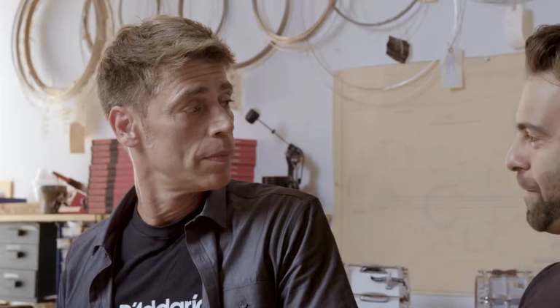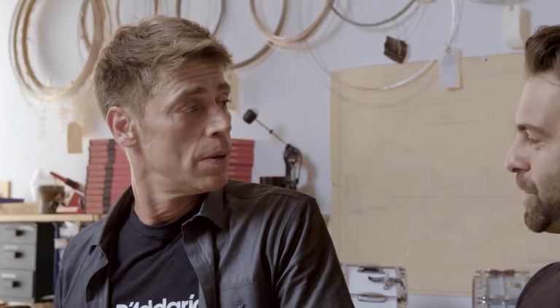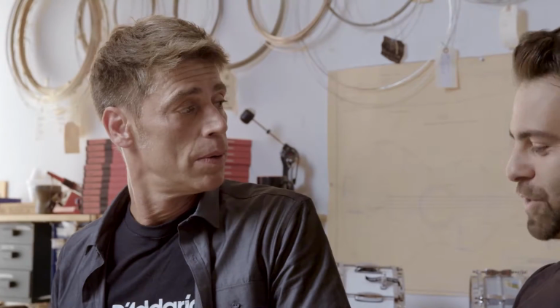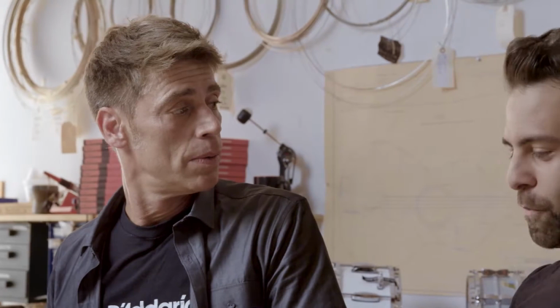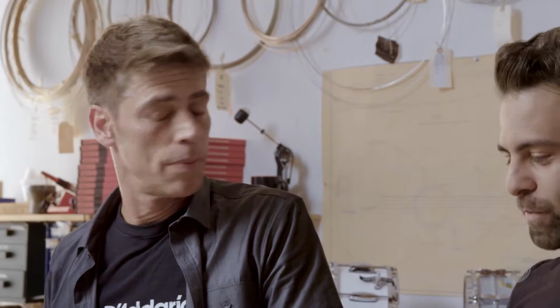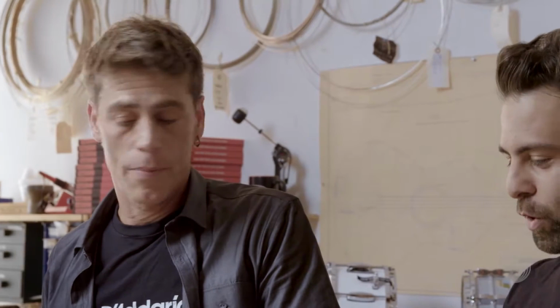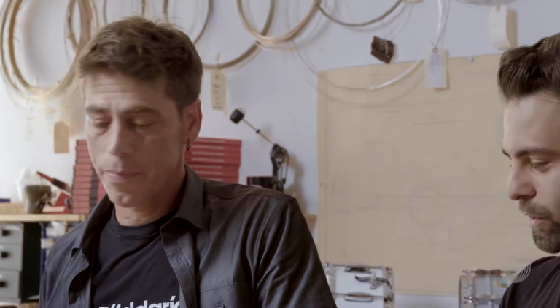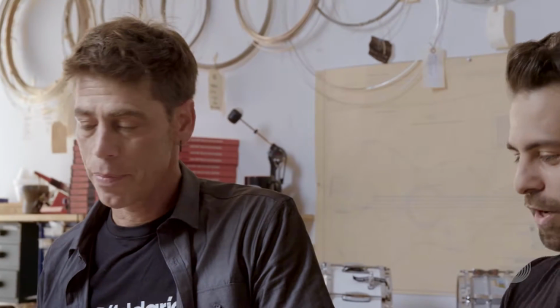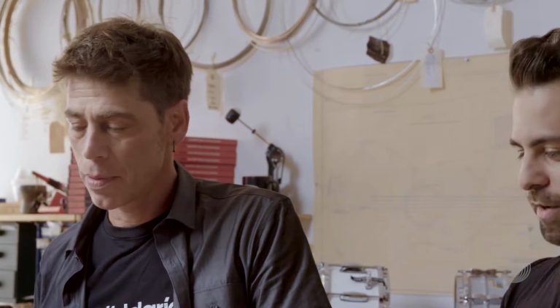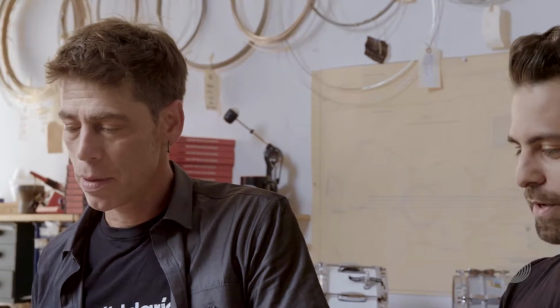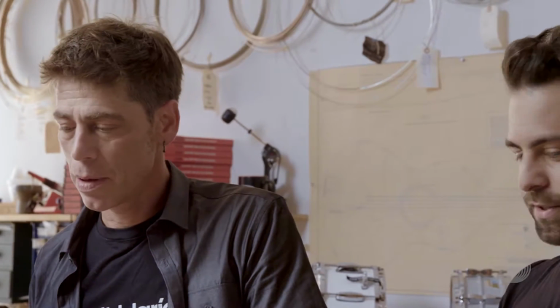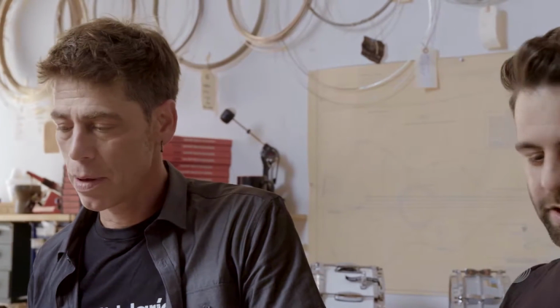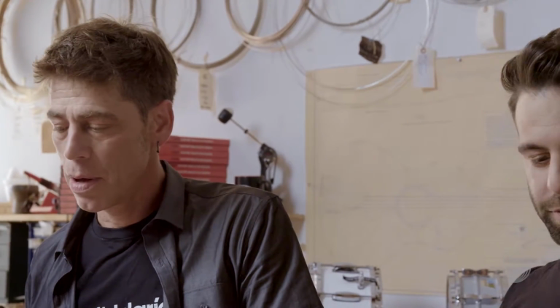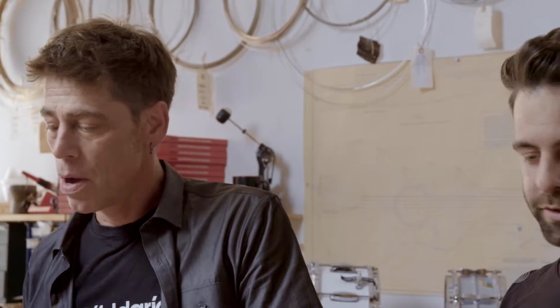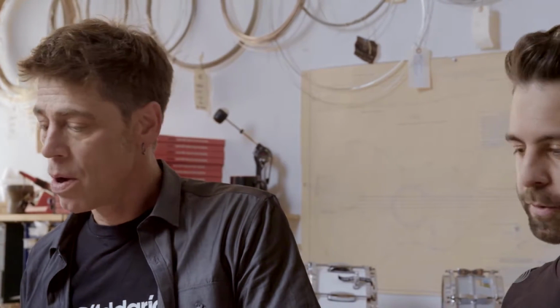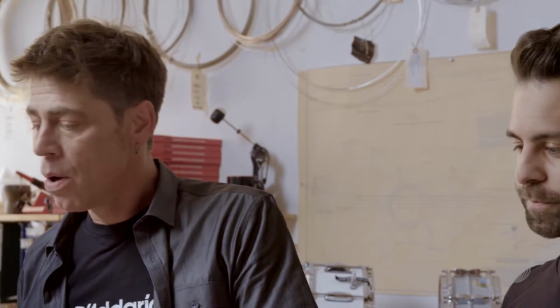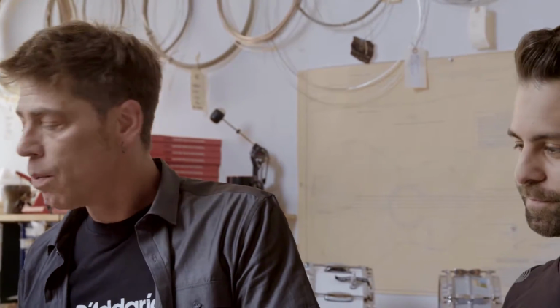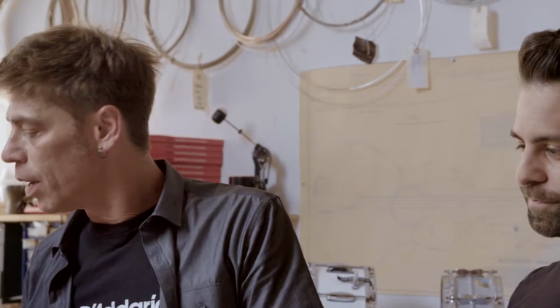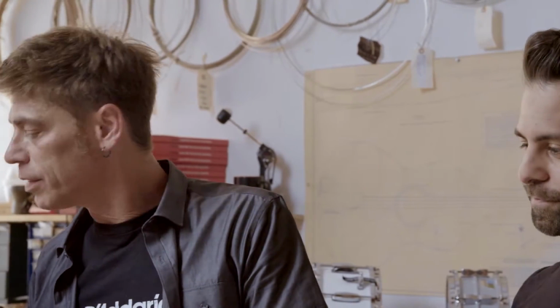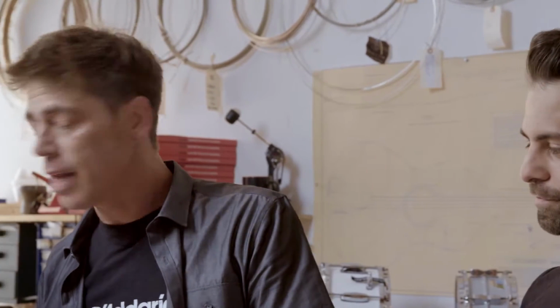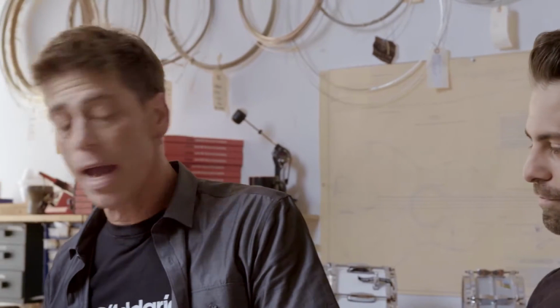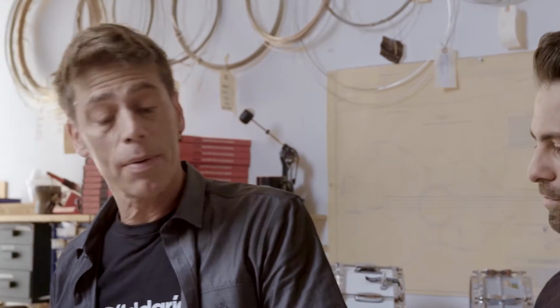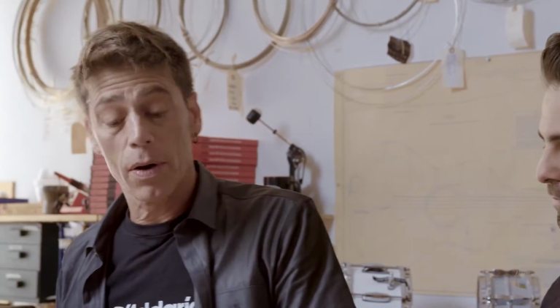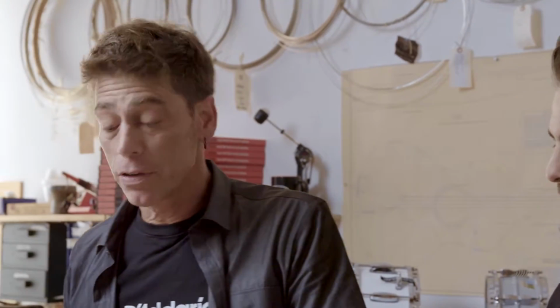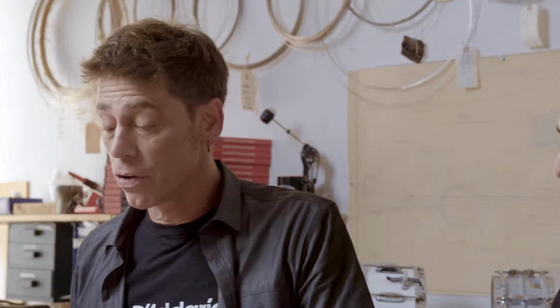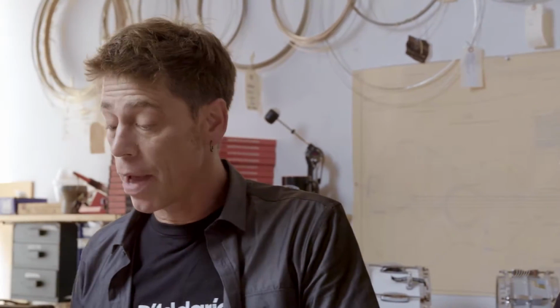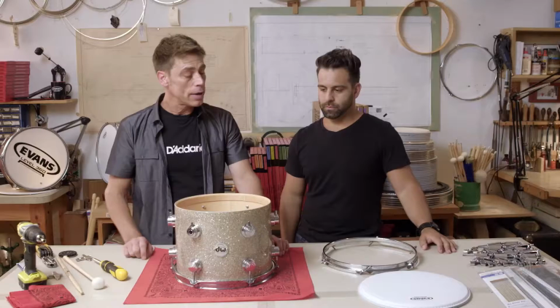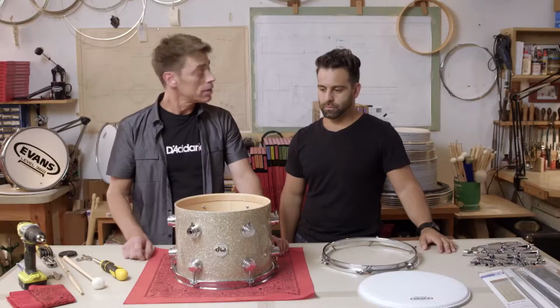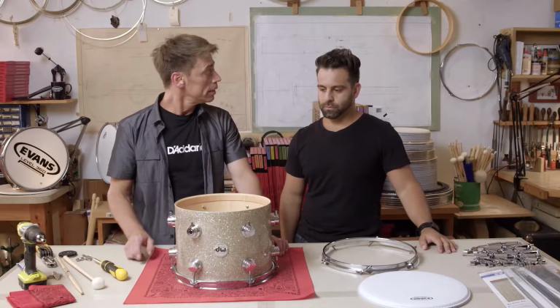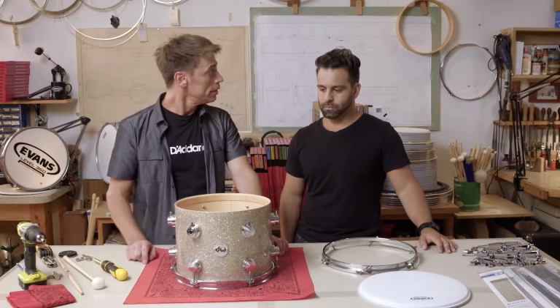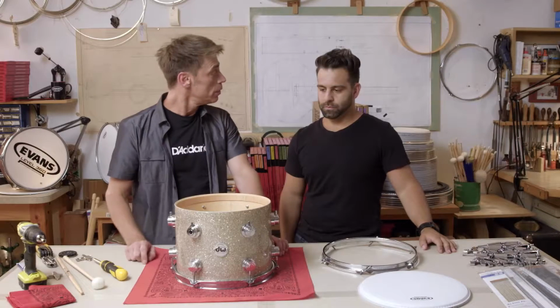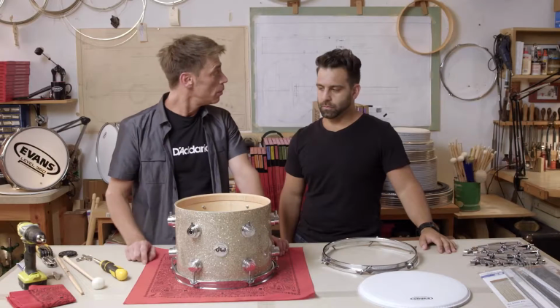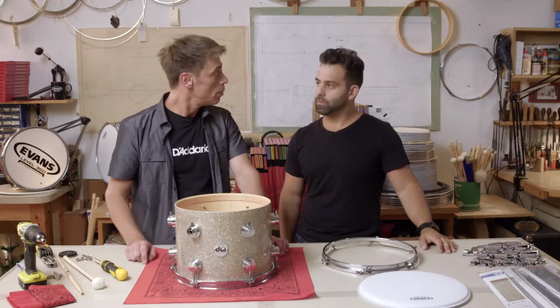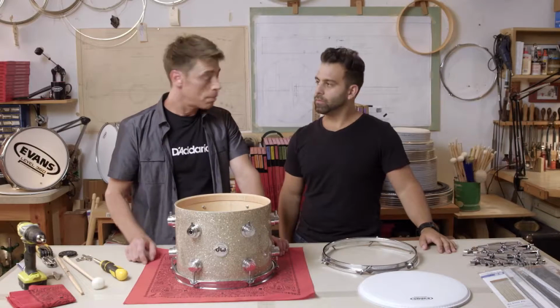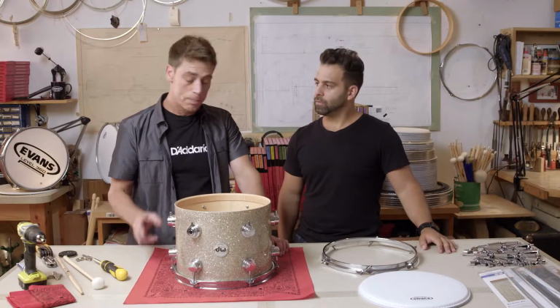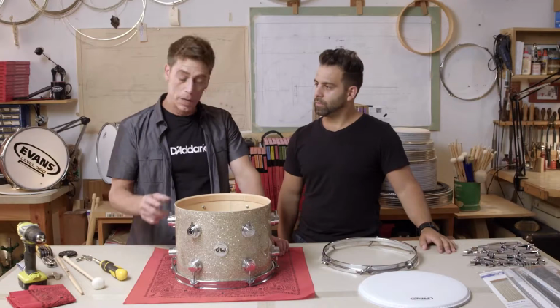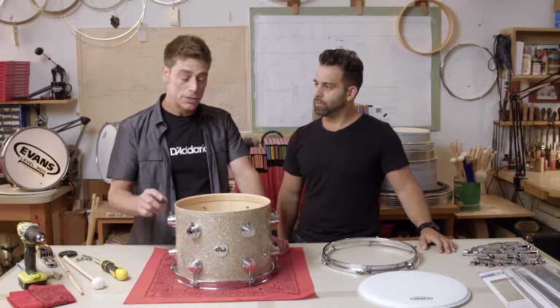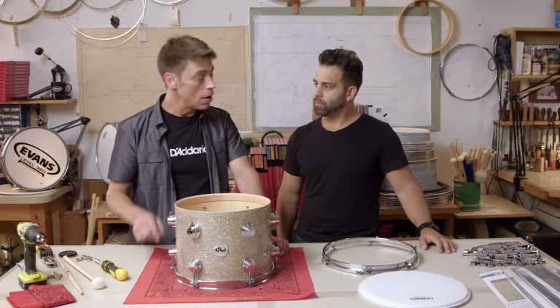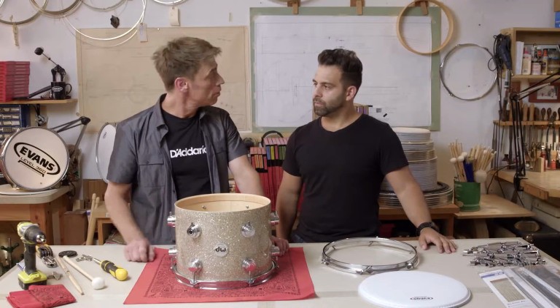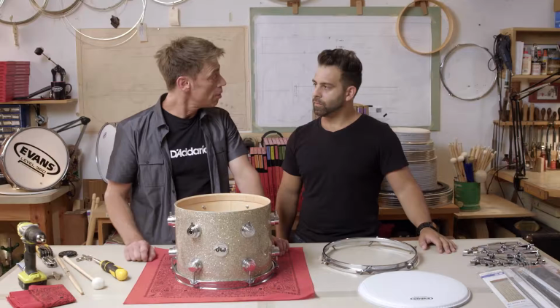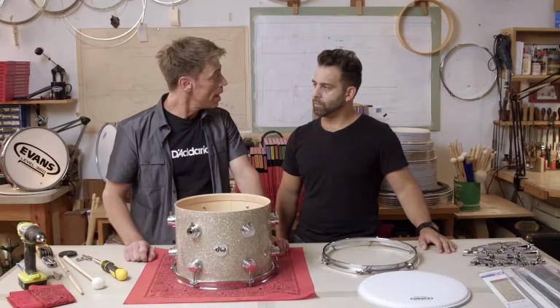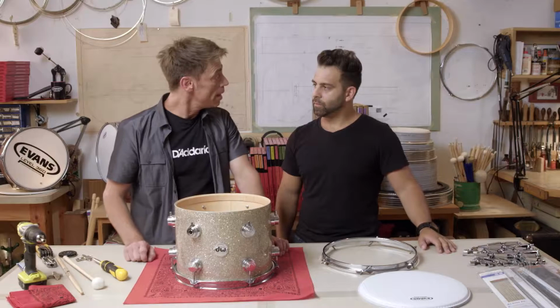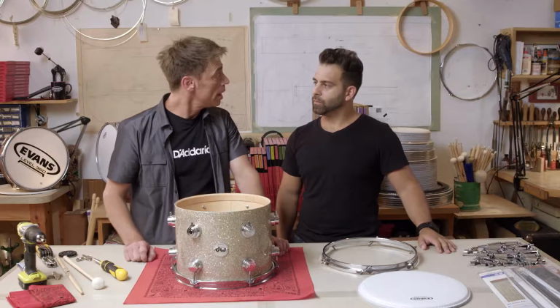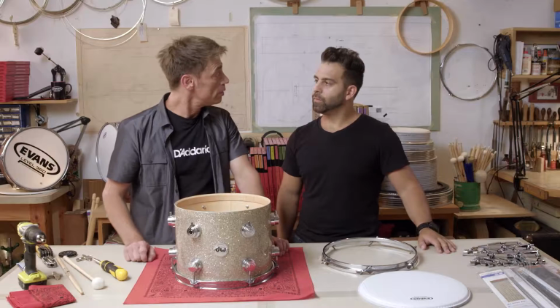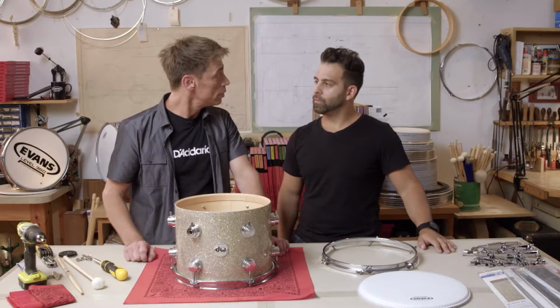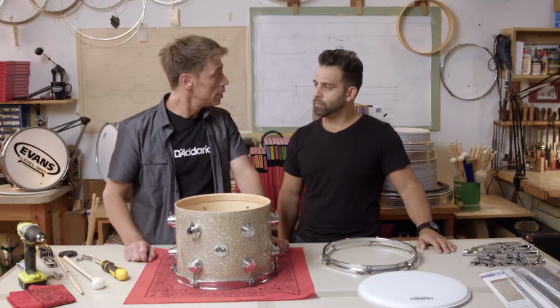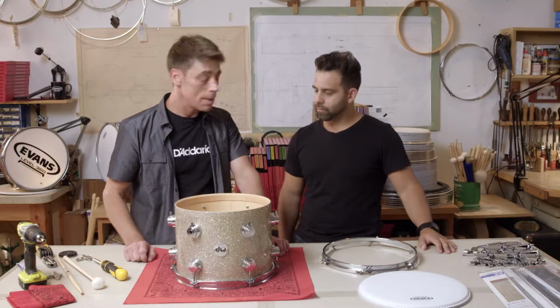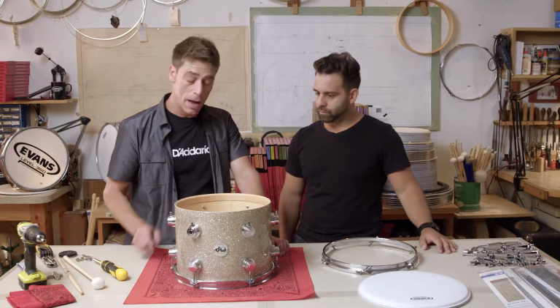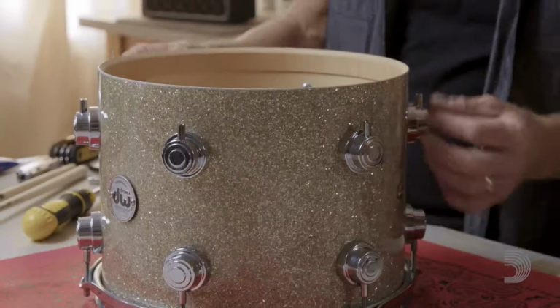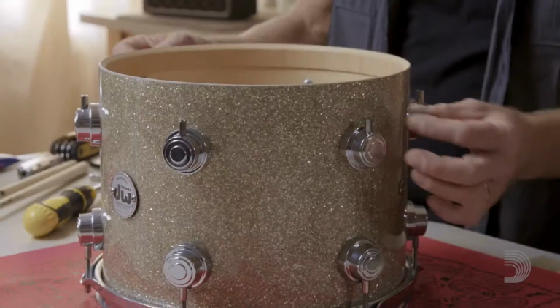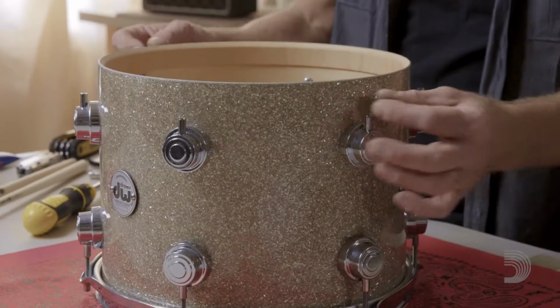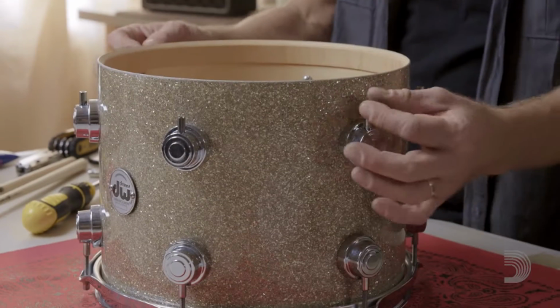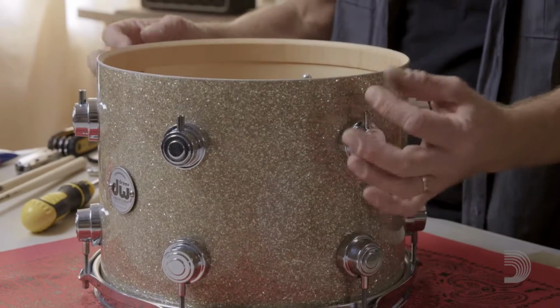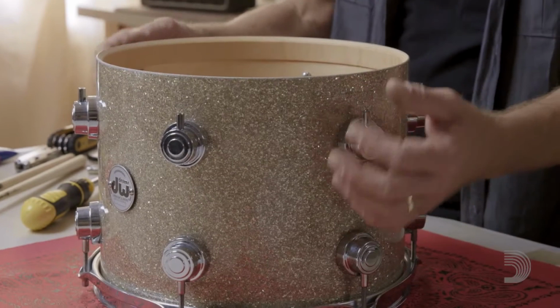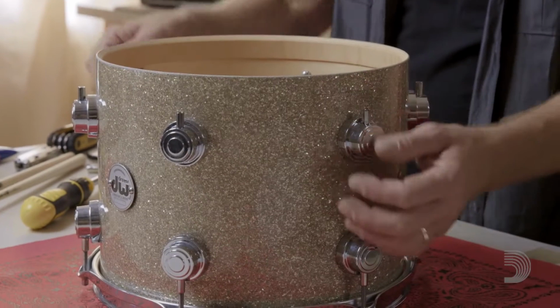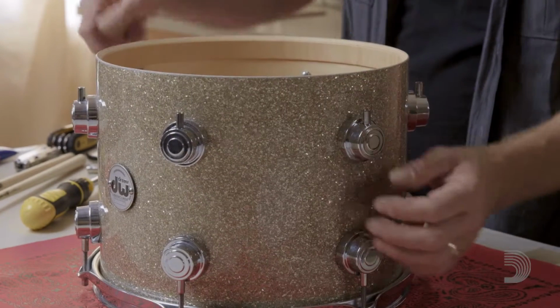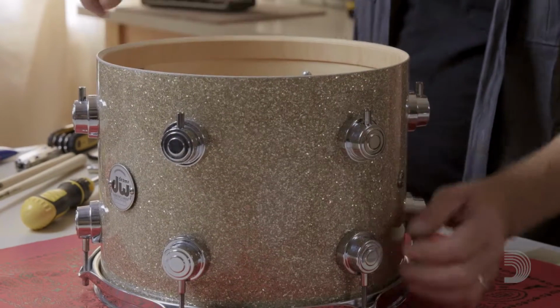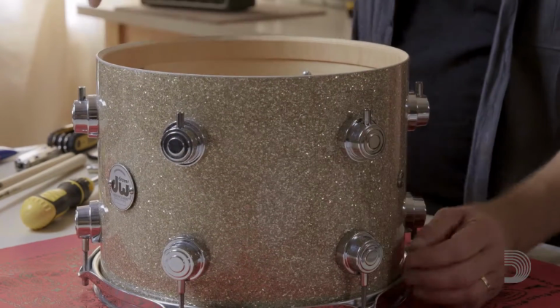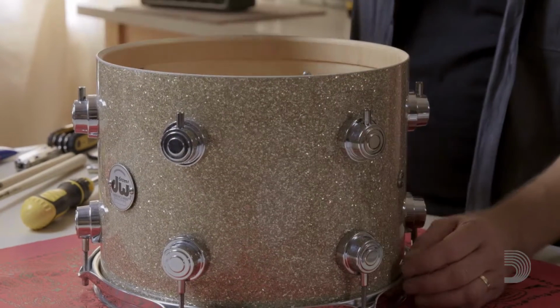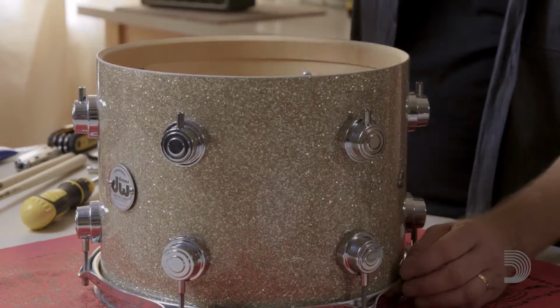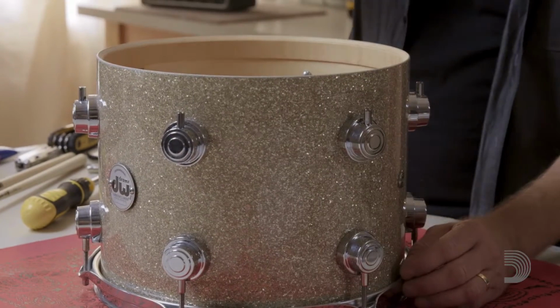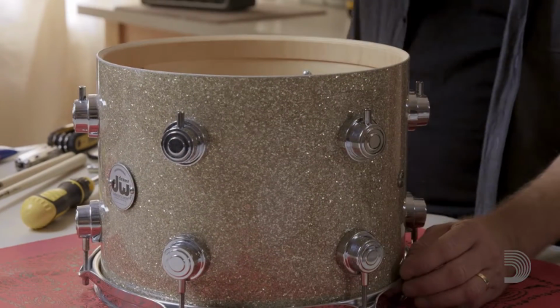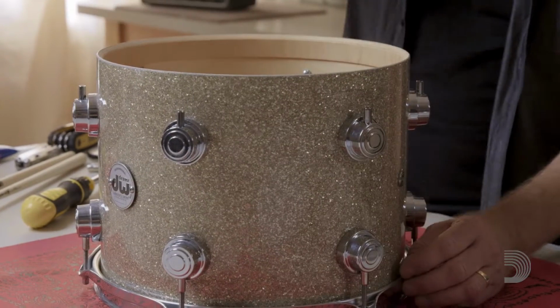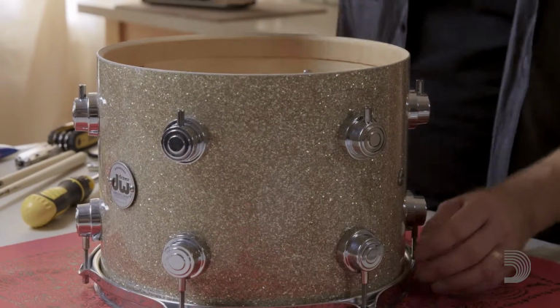So what are we talking about today? Well today I'm going to show you how to clean, install a drum head and tune it up on this Tom Tom right here, this lovely DW Tom.